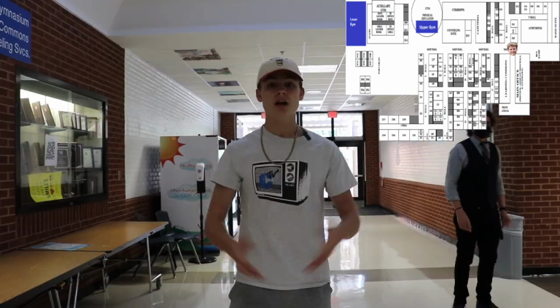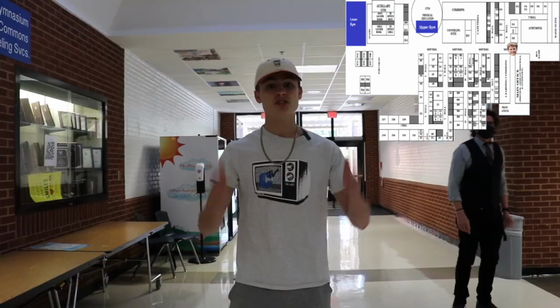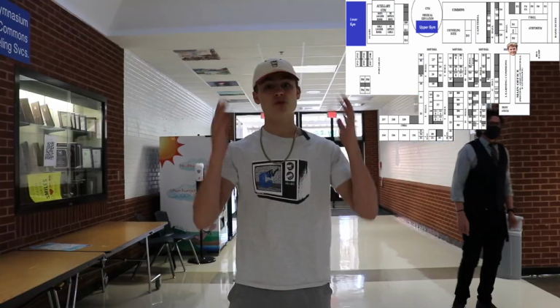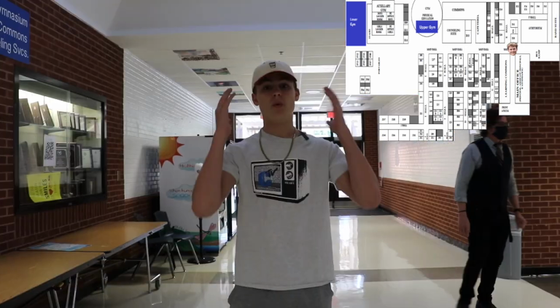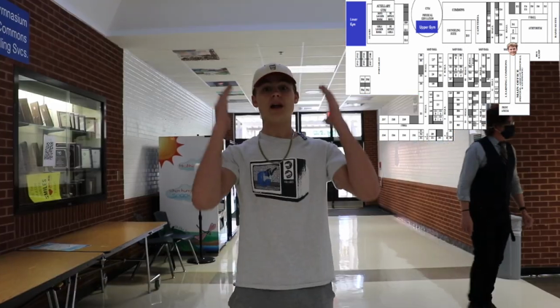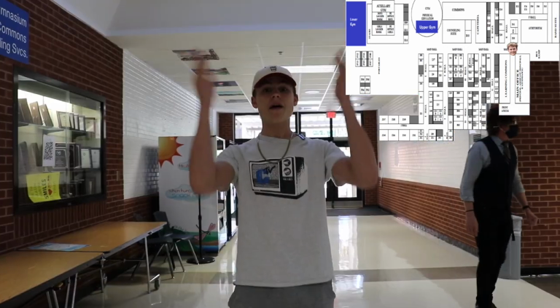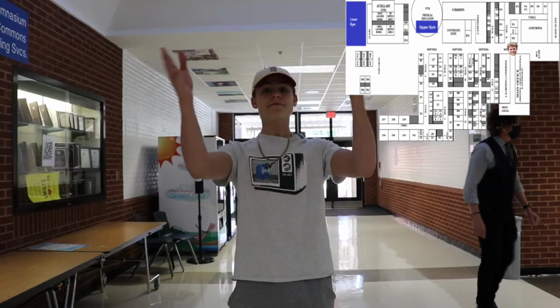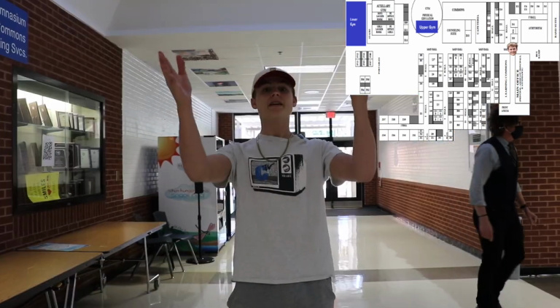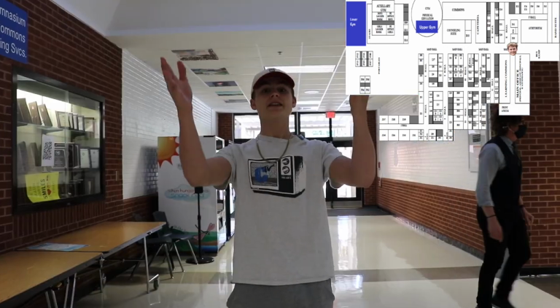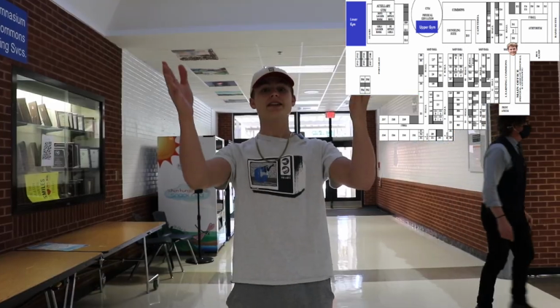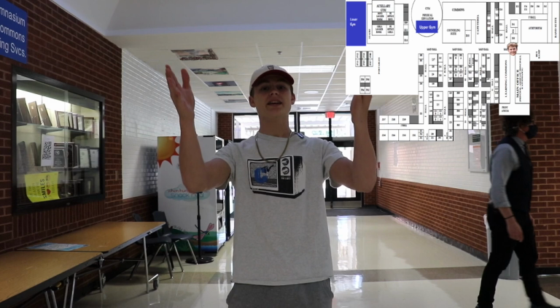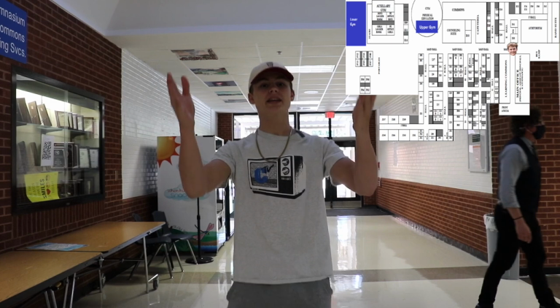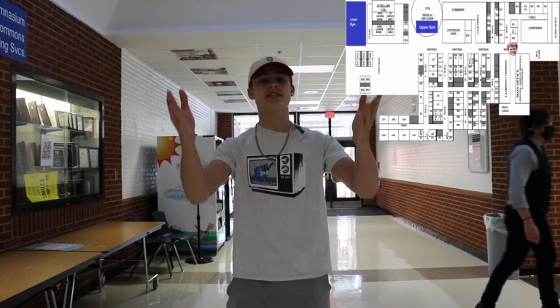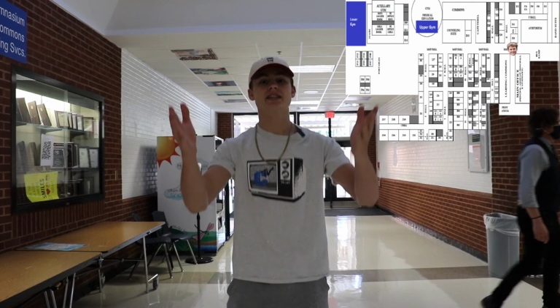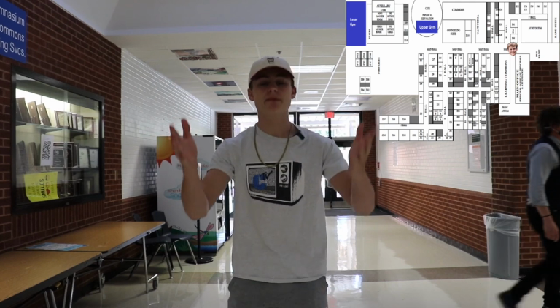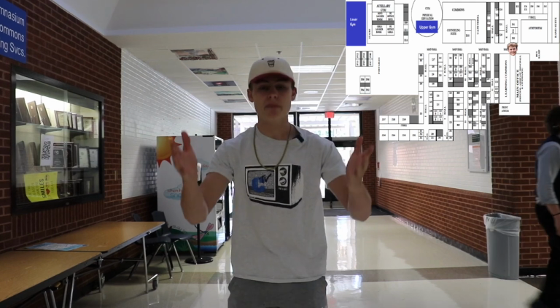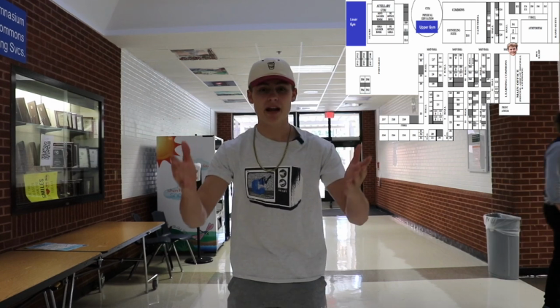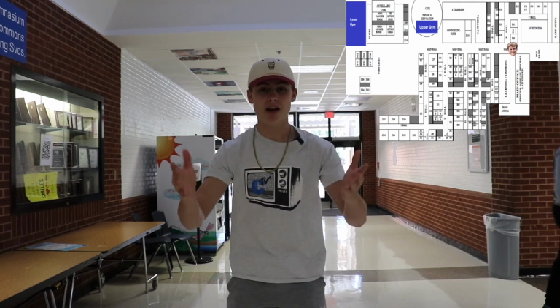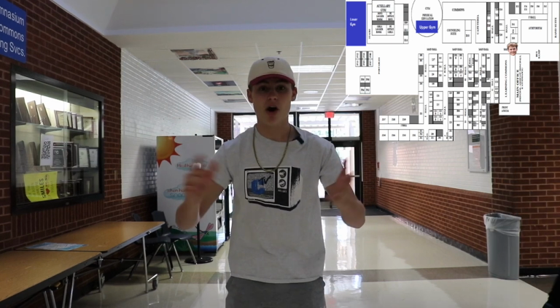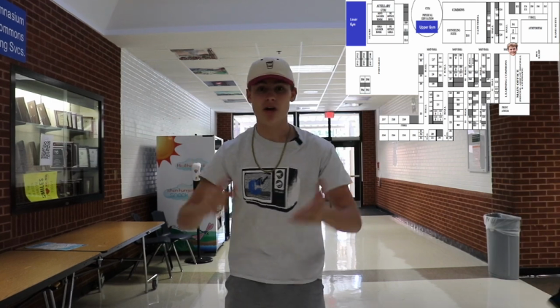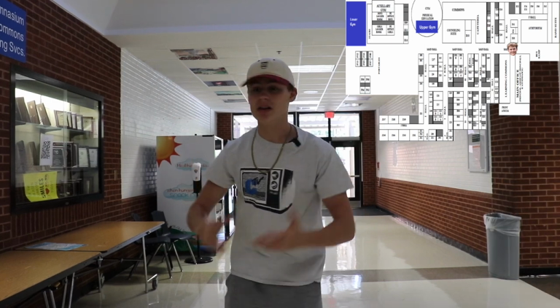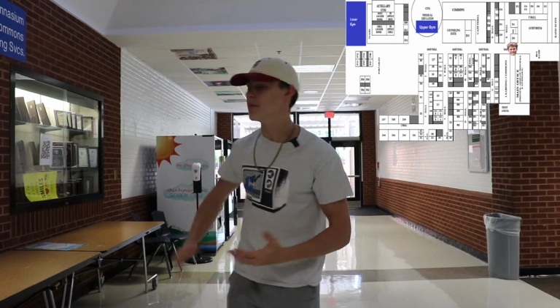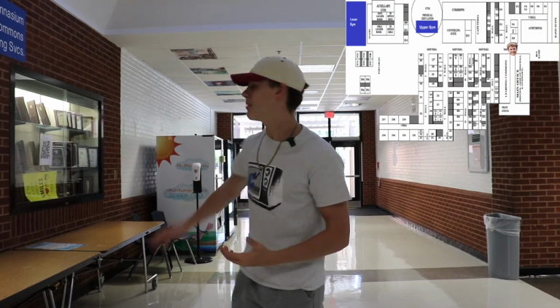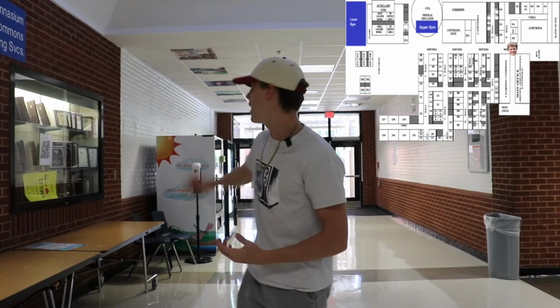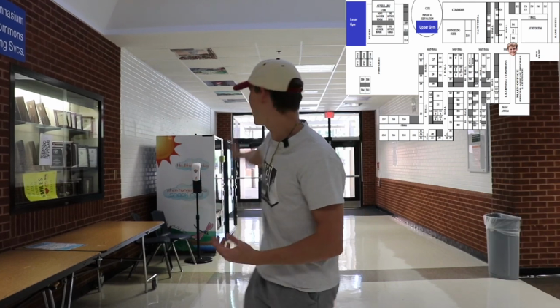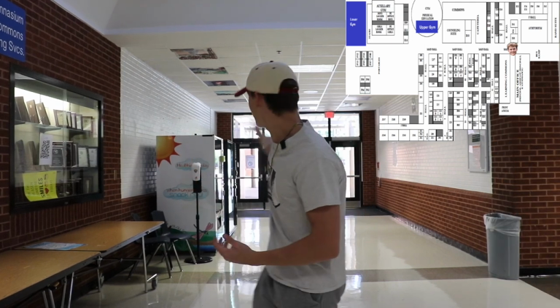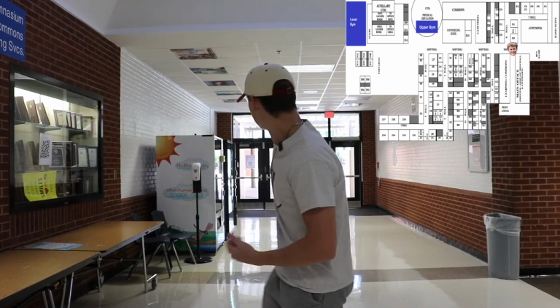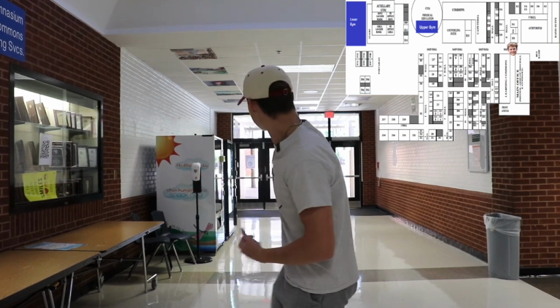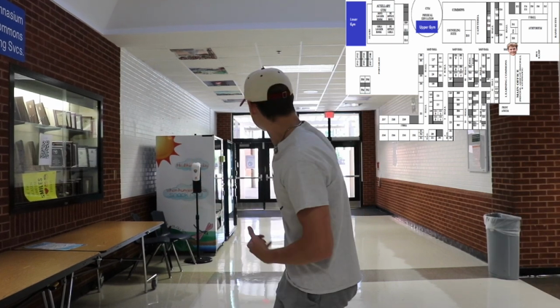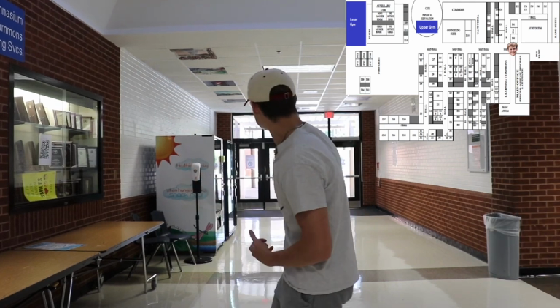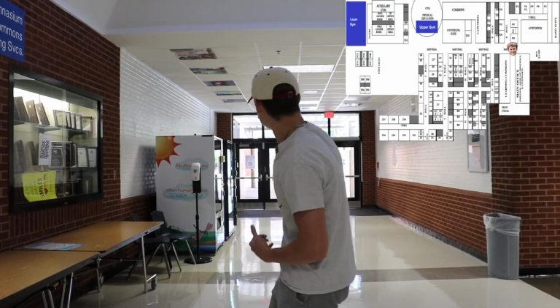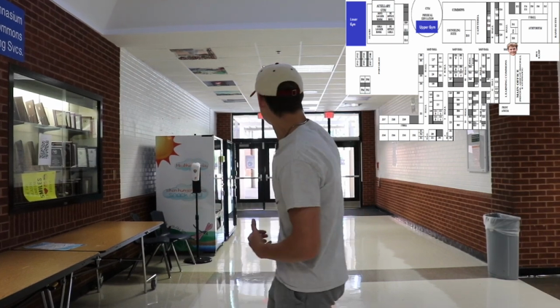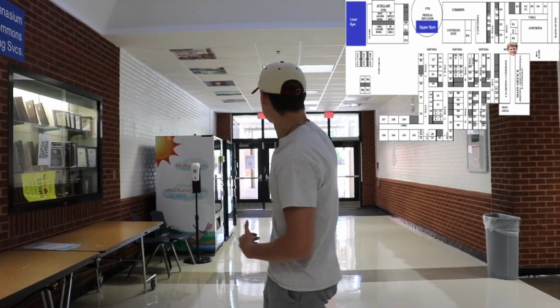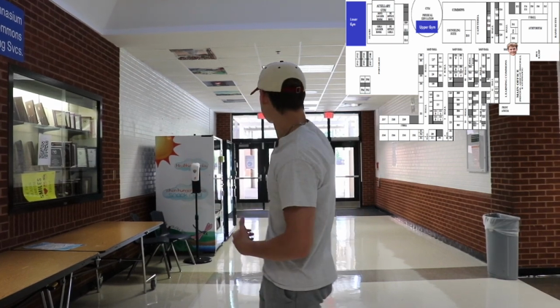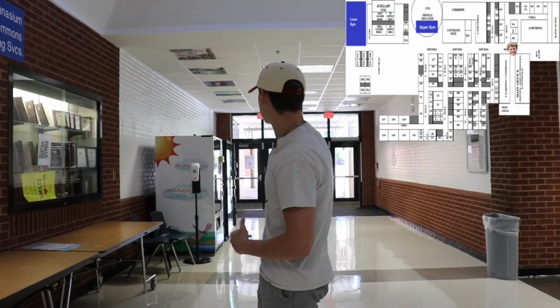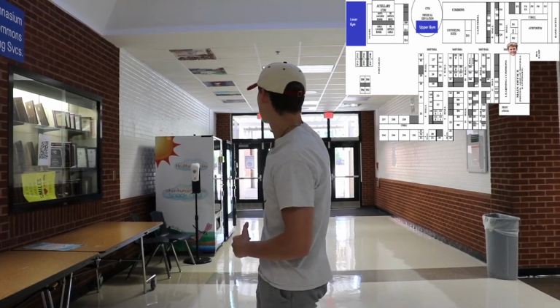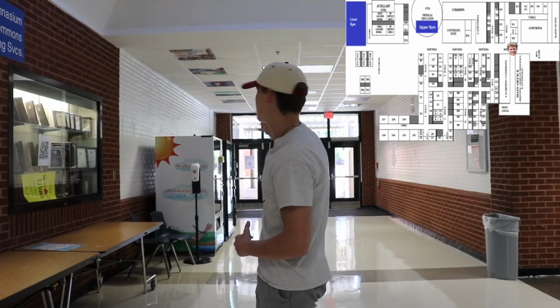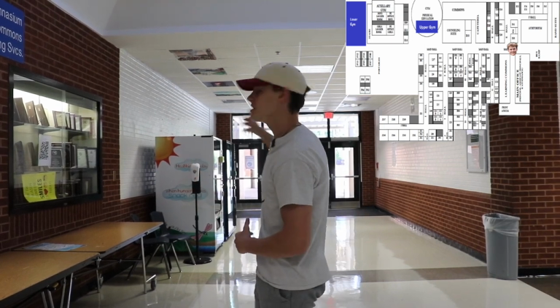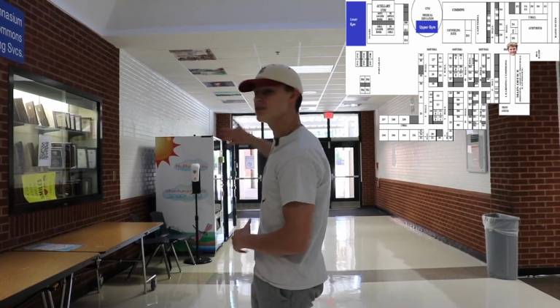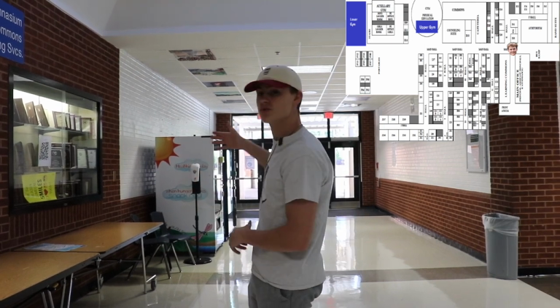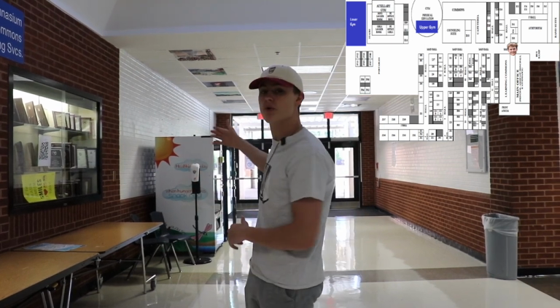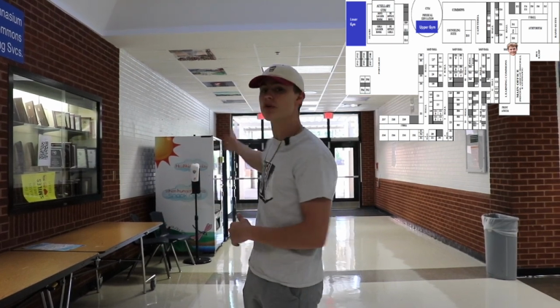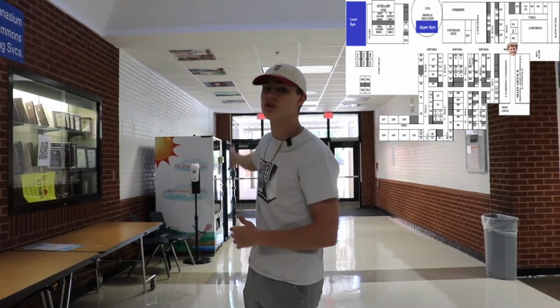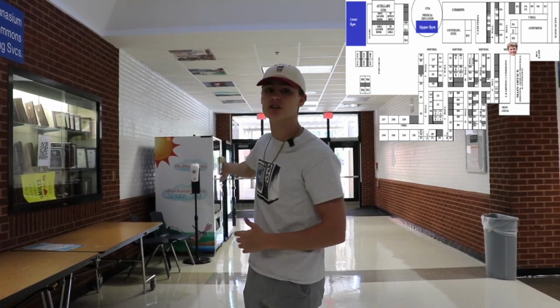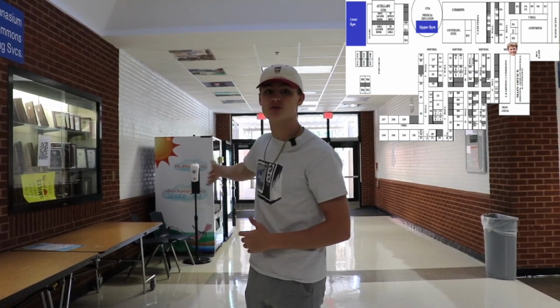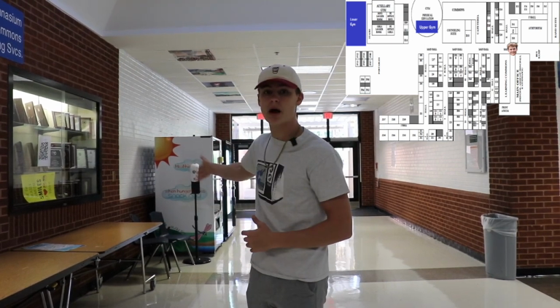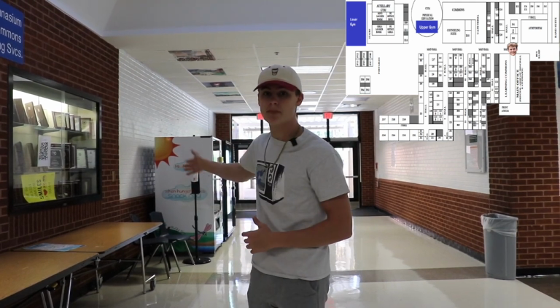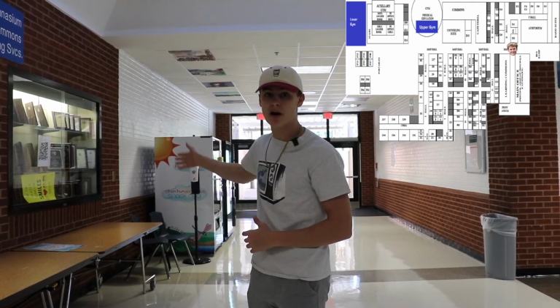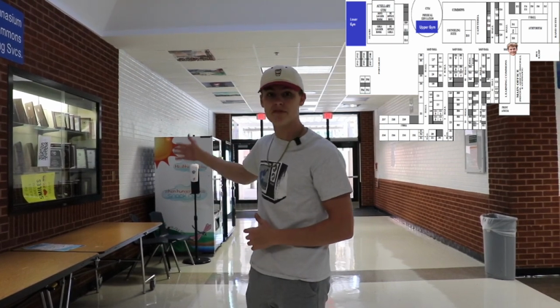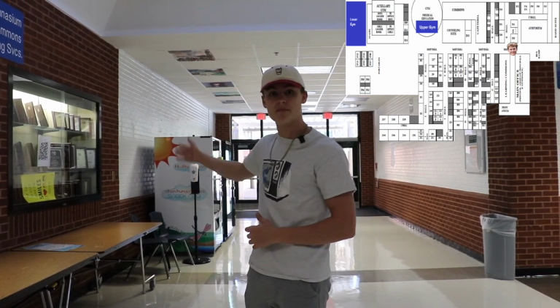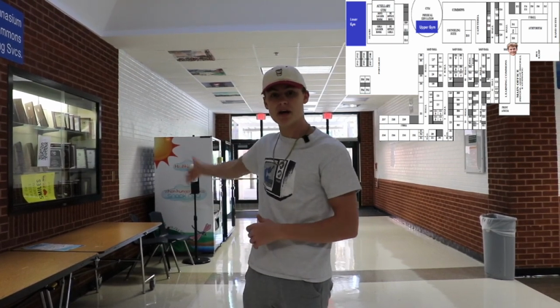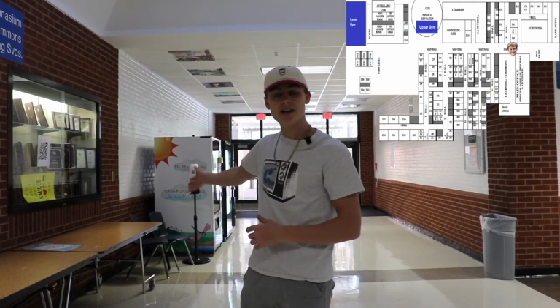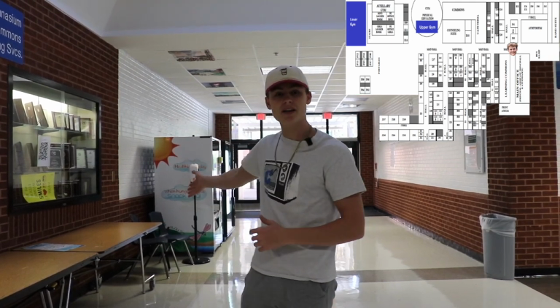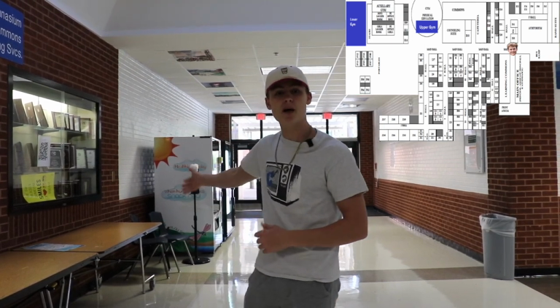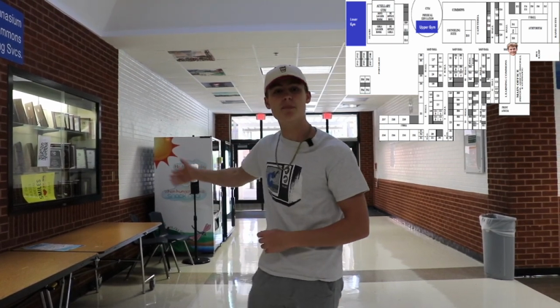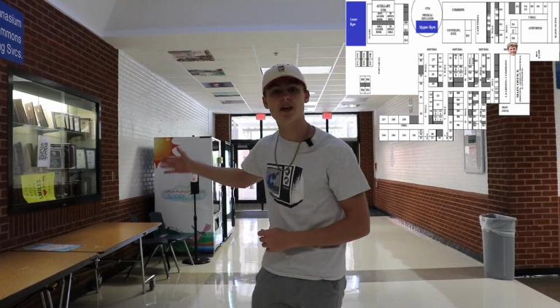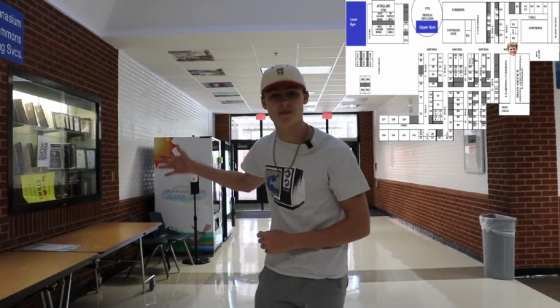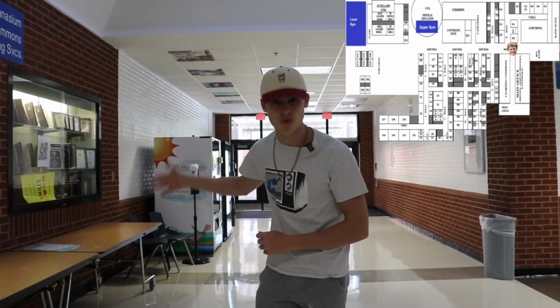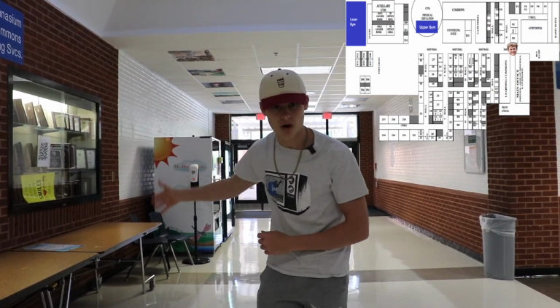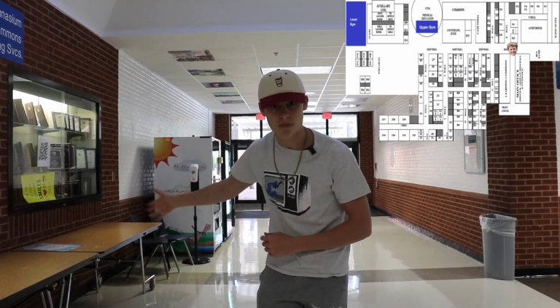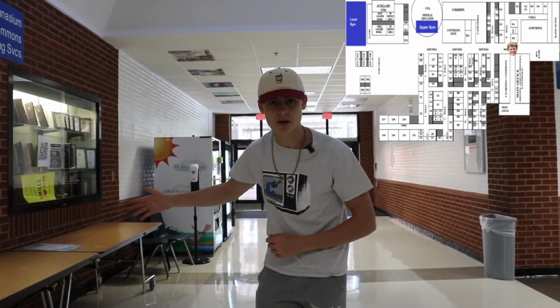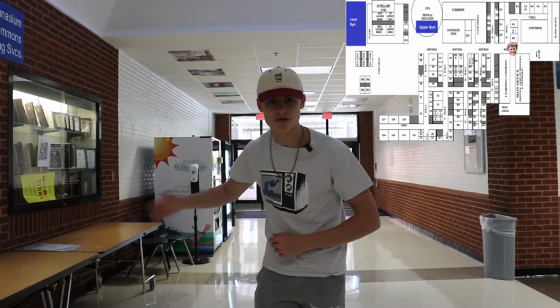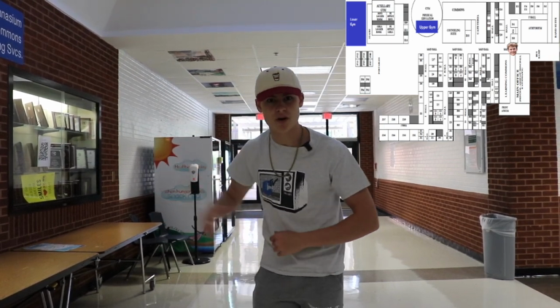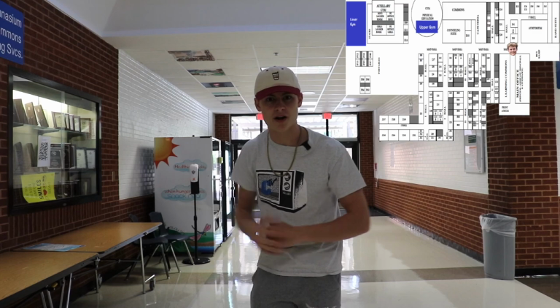What I'm facing is the main hall, and behind me is the bus ramp. This is where you'll get dropped off and picked up if you are a bus rider.